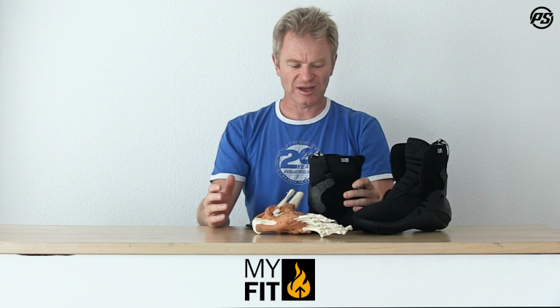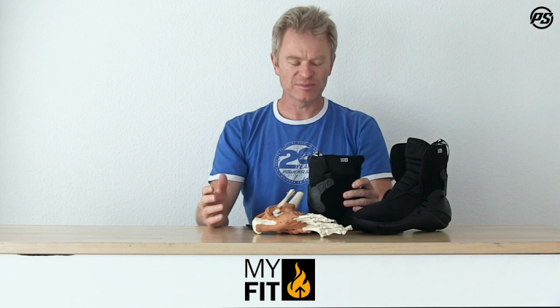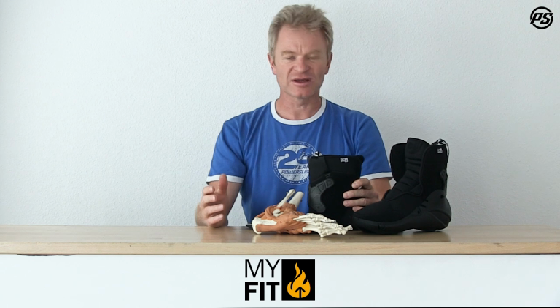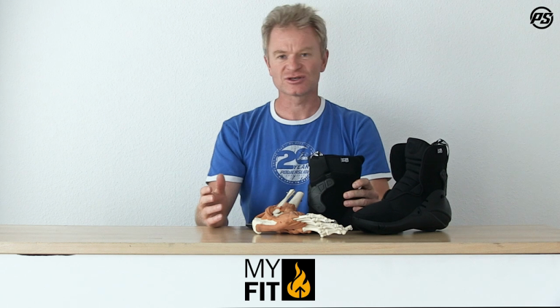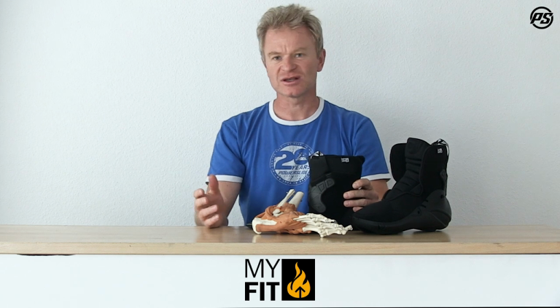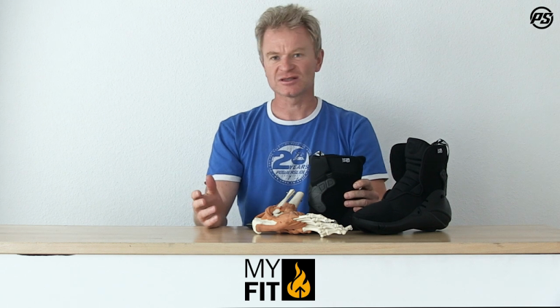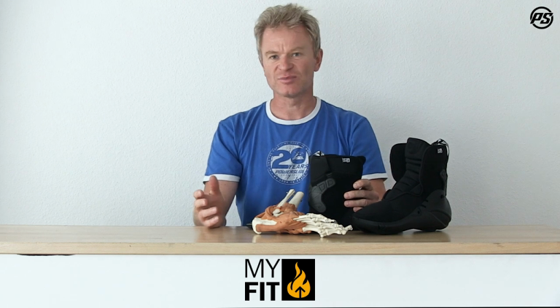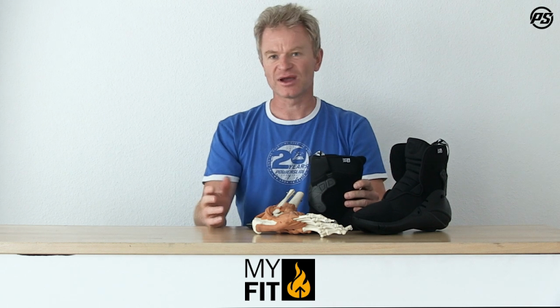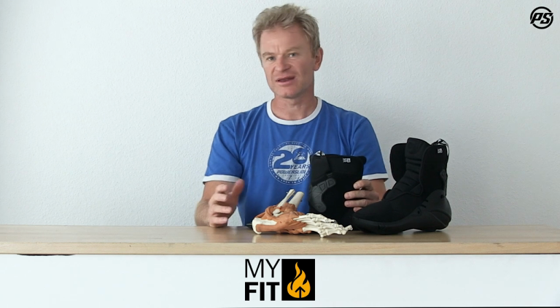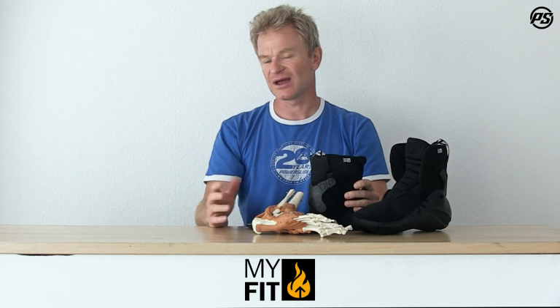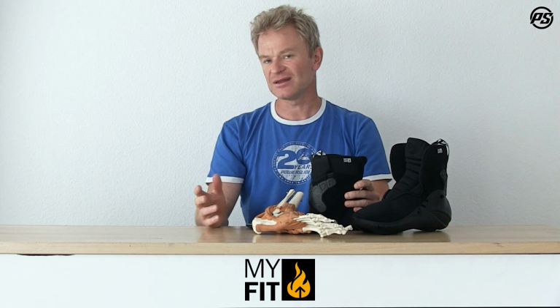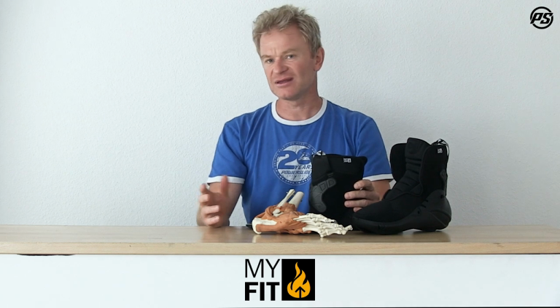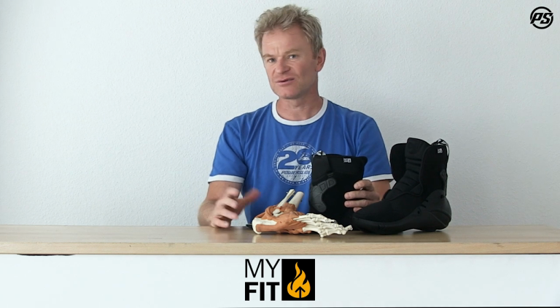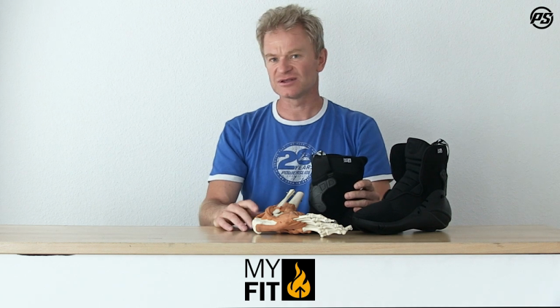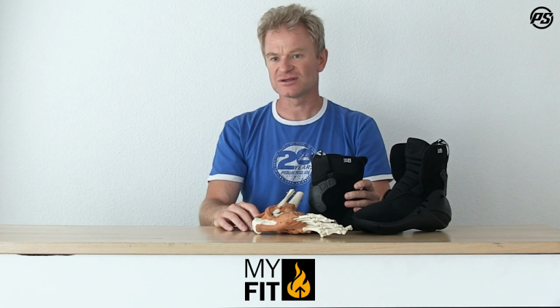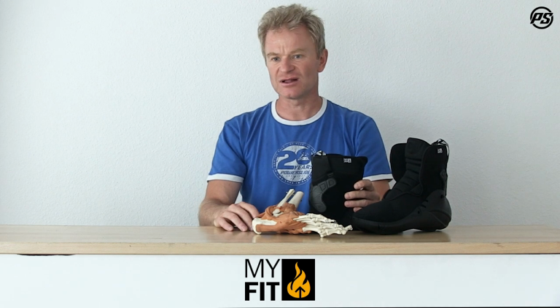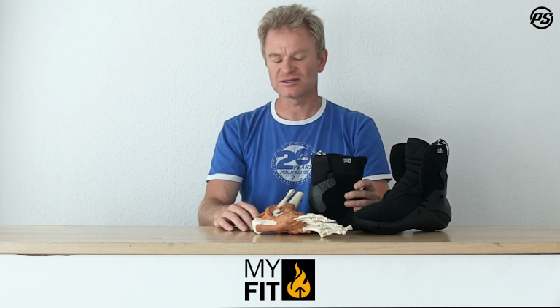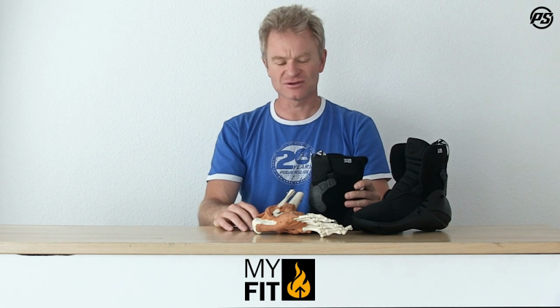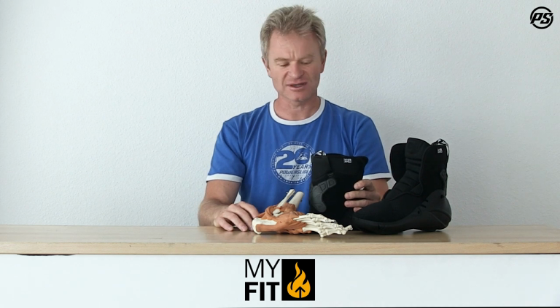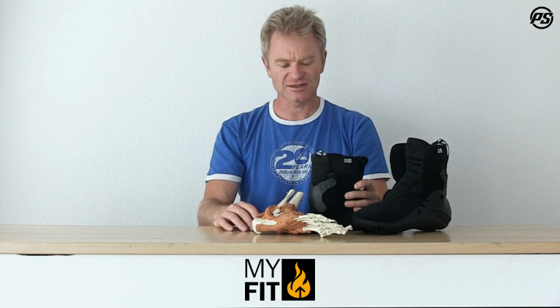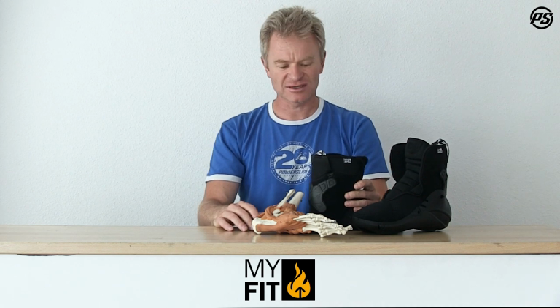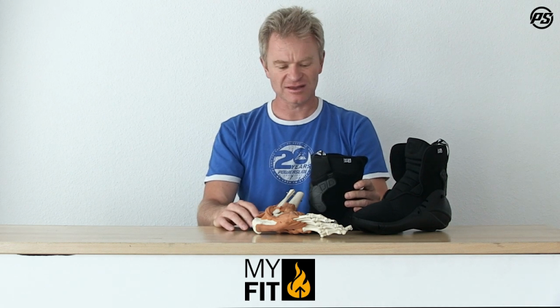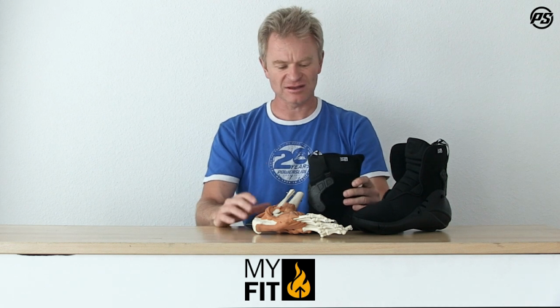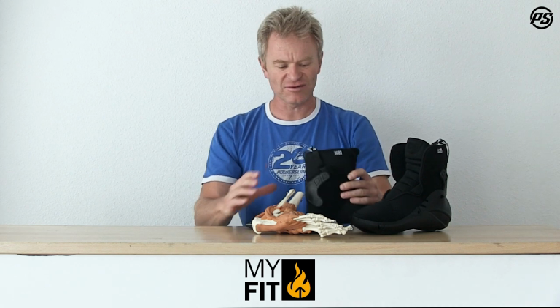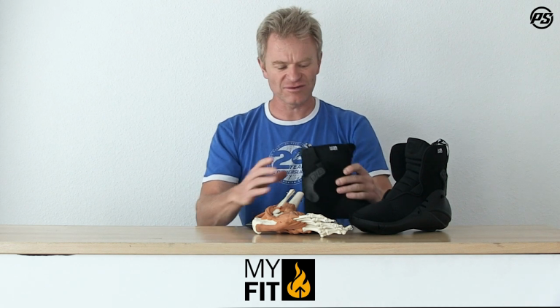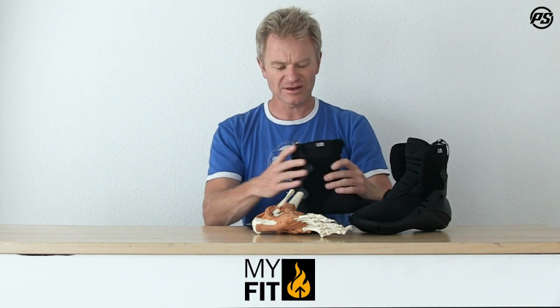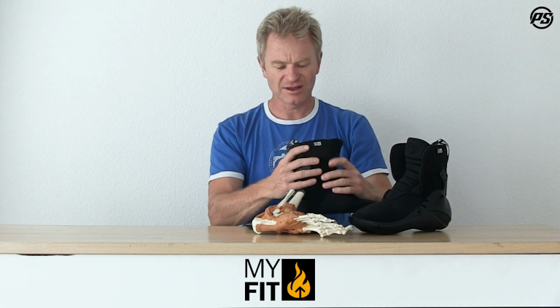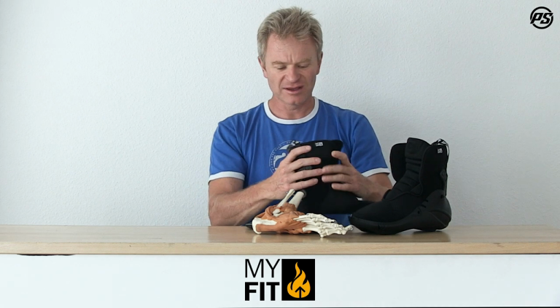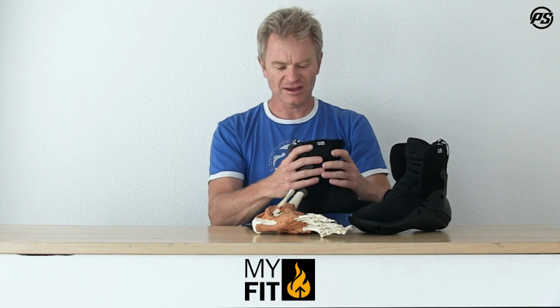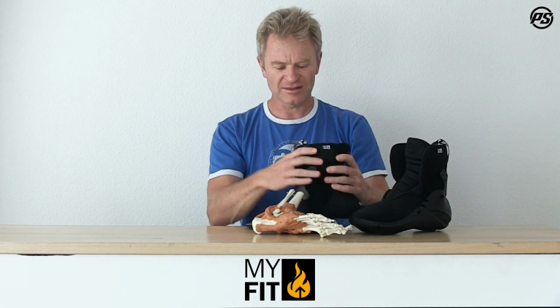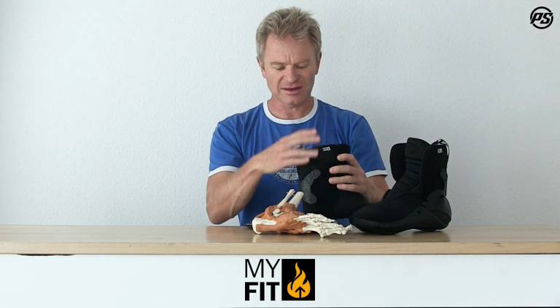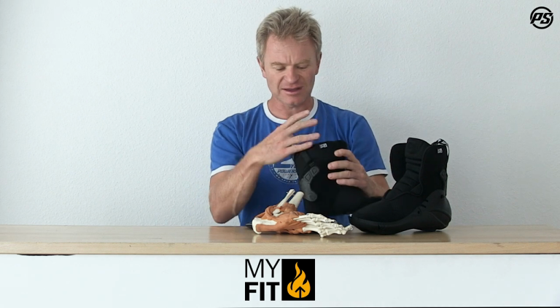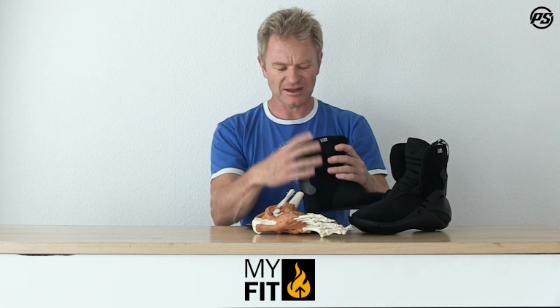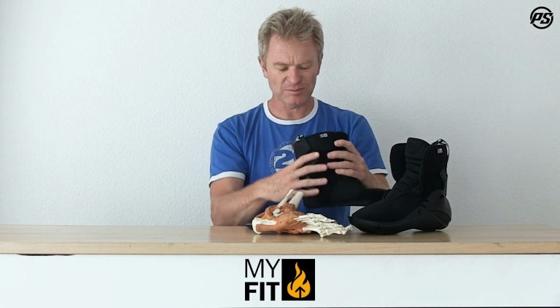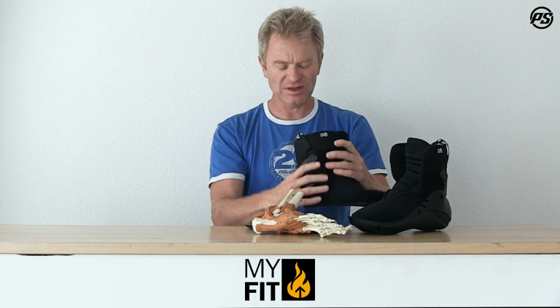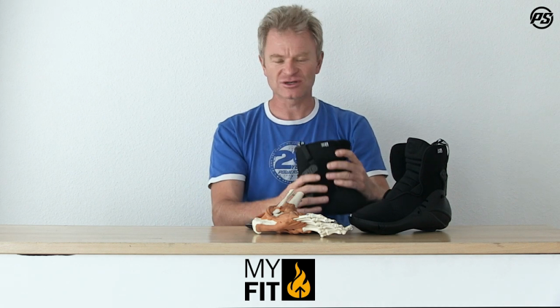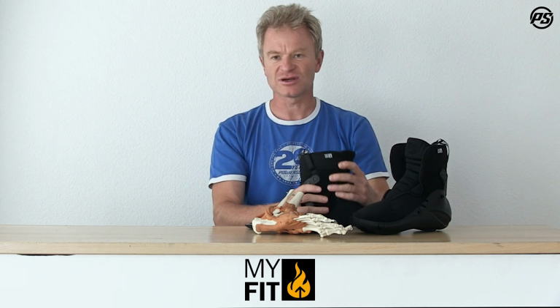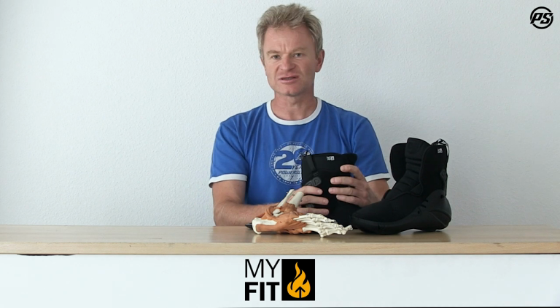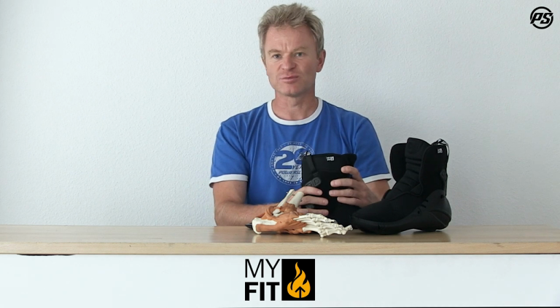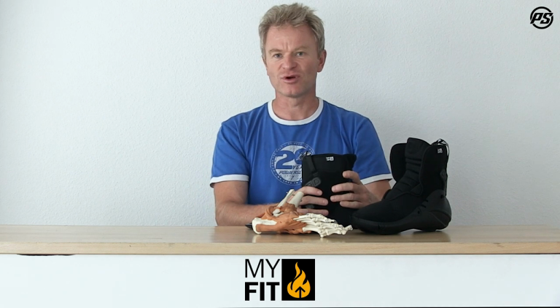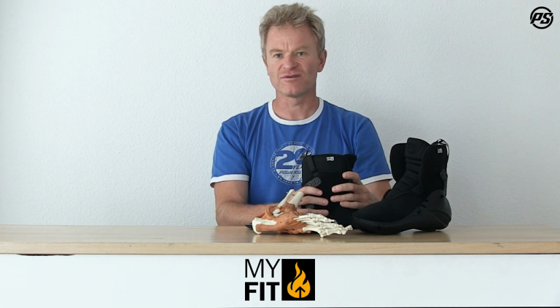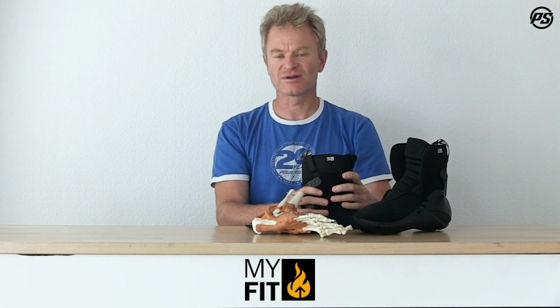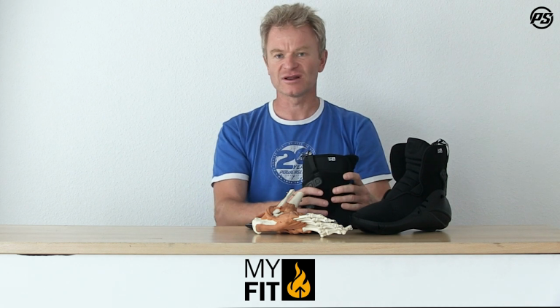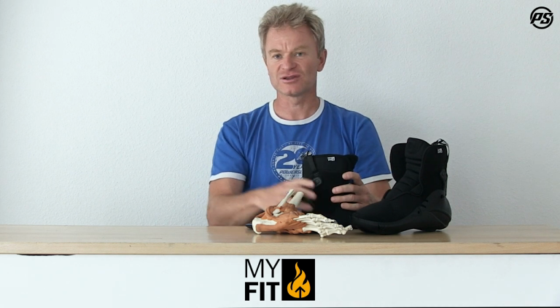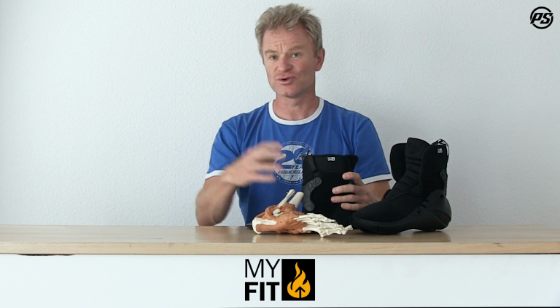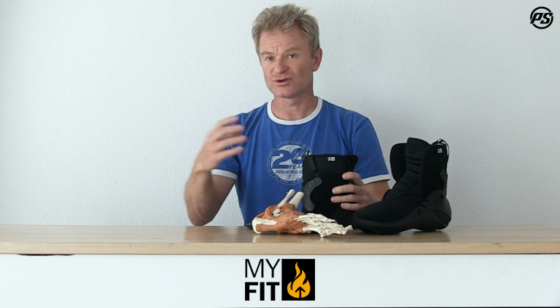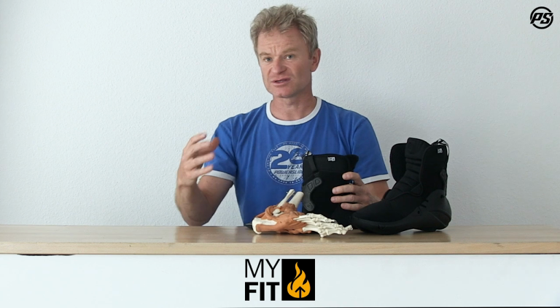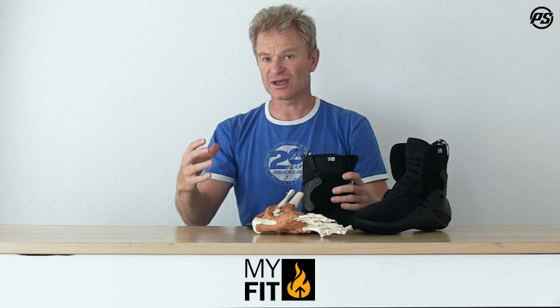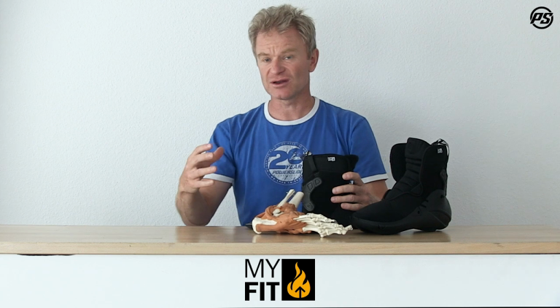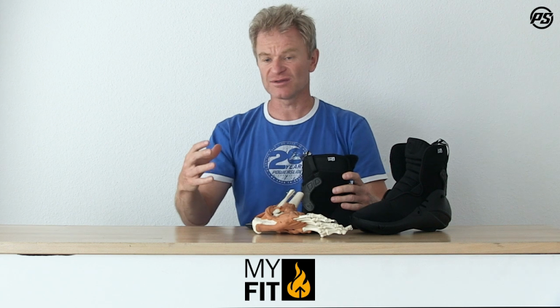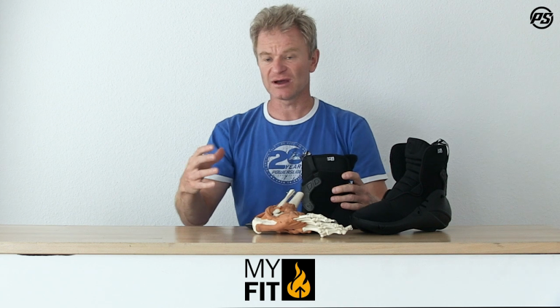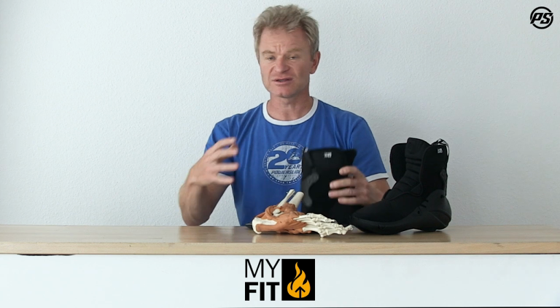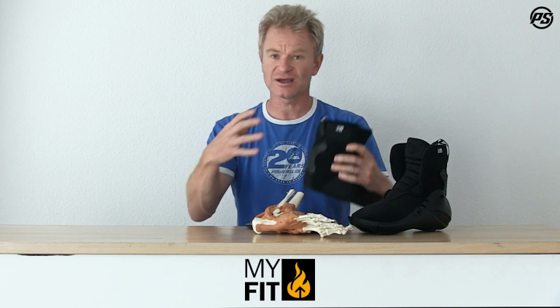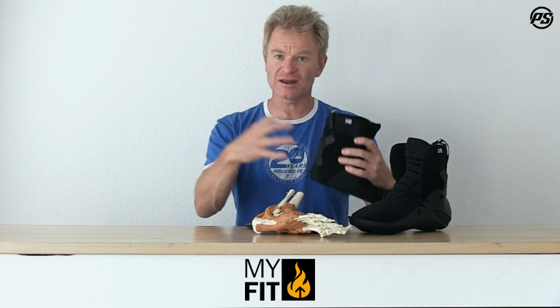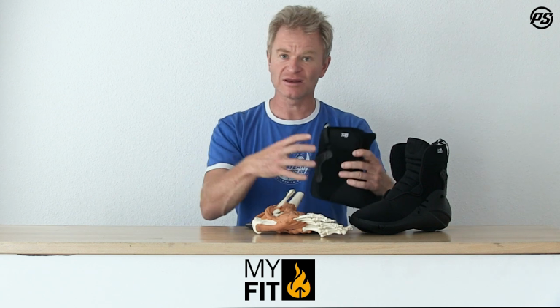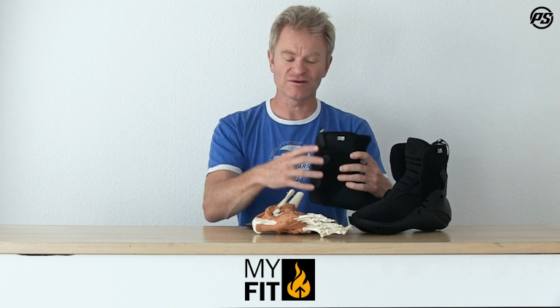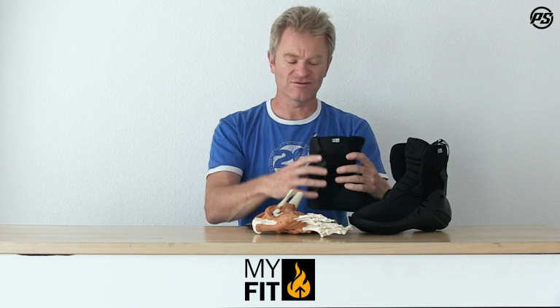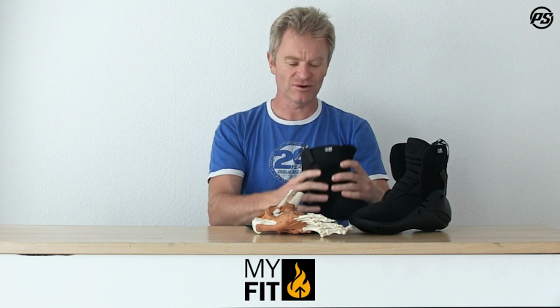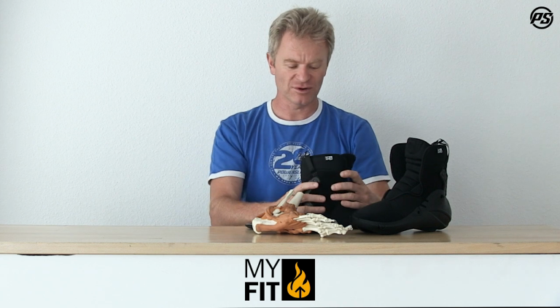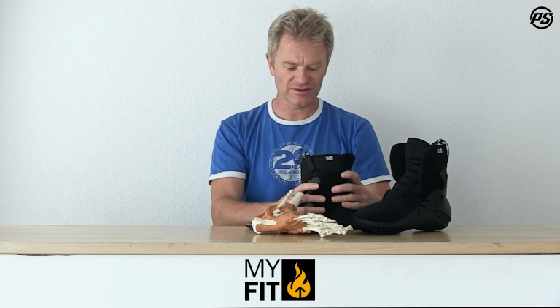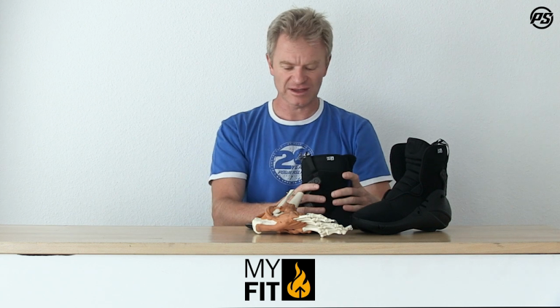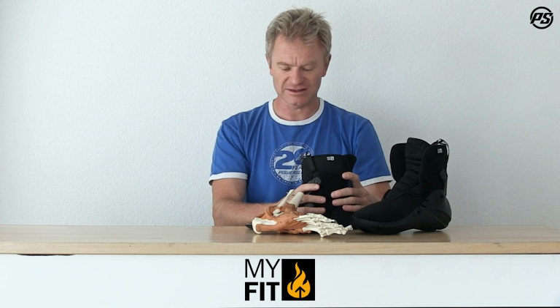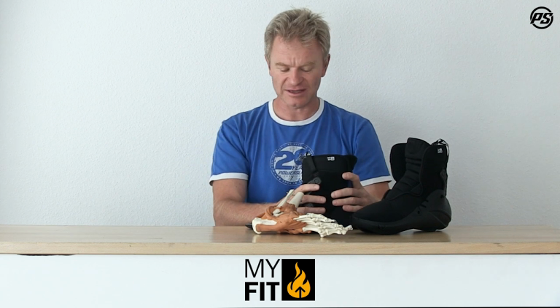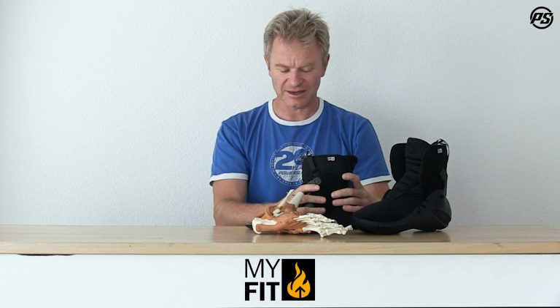The whole liner, as it's a MyFit product, can be heat molded. It can be adjusted at 90 degrees Celsius inside the oven and then perfectly adjusted to your skate on the outside and your foot on the inside.